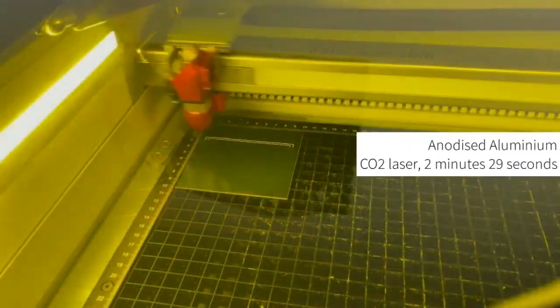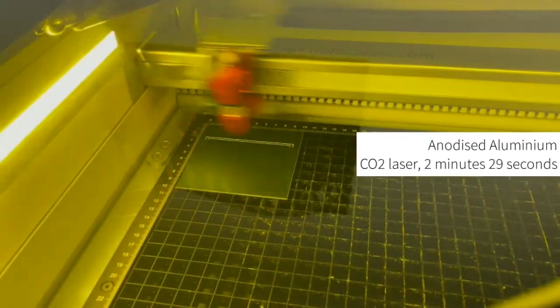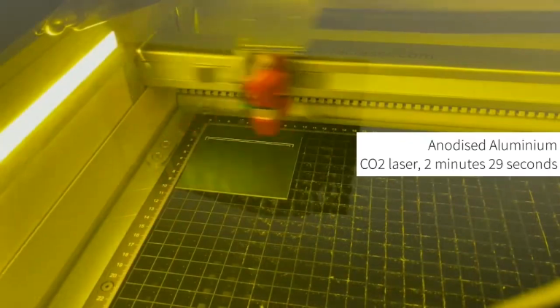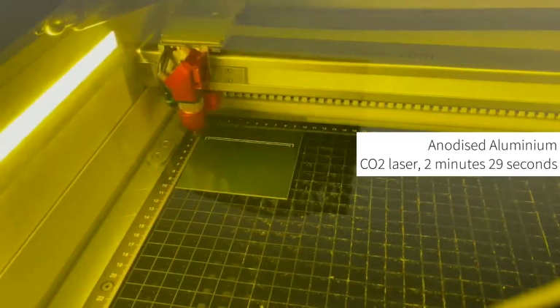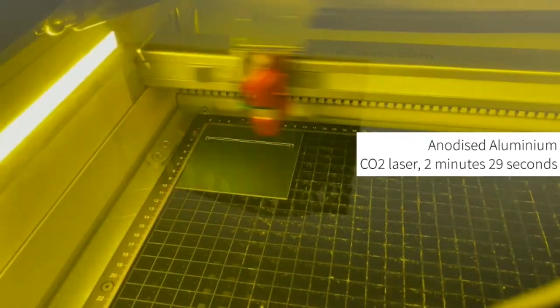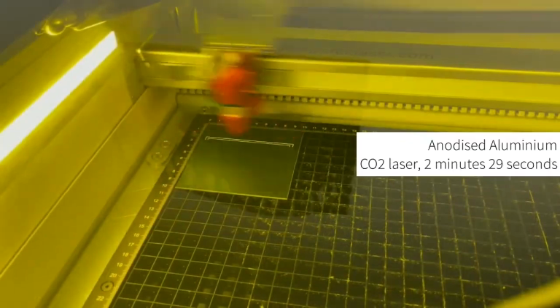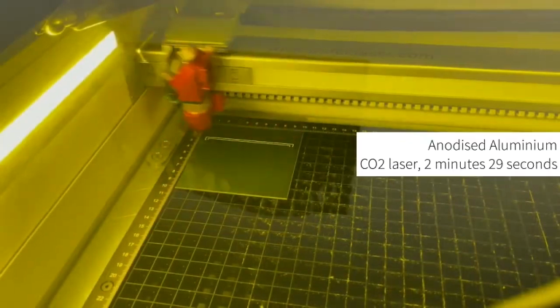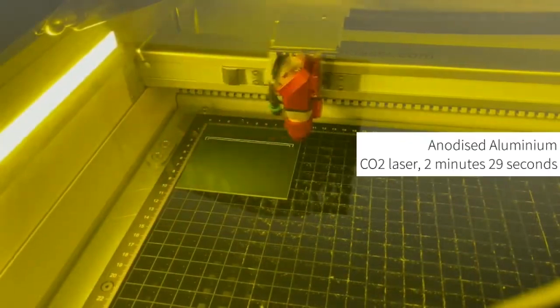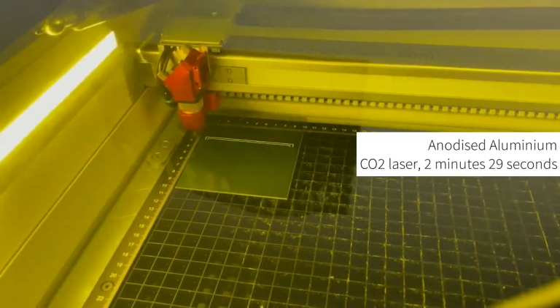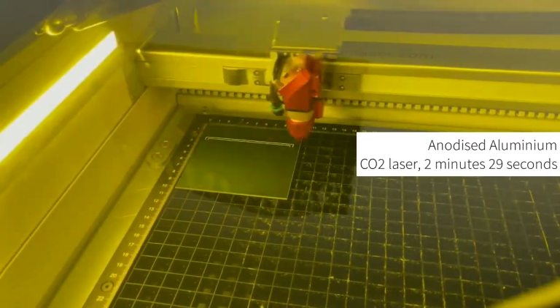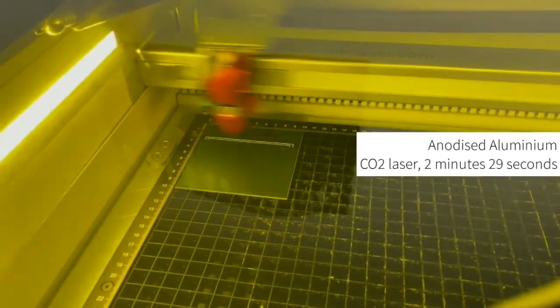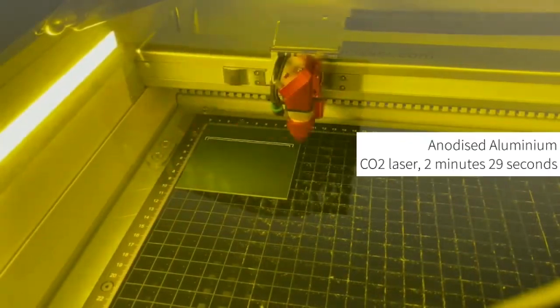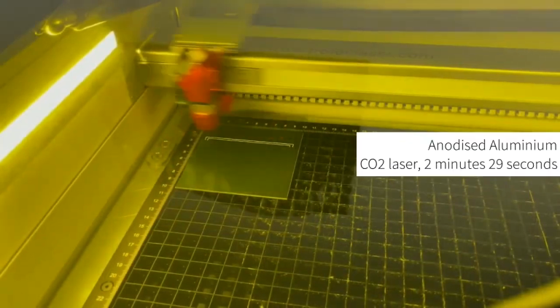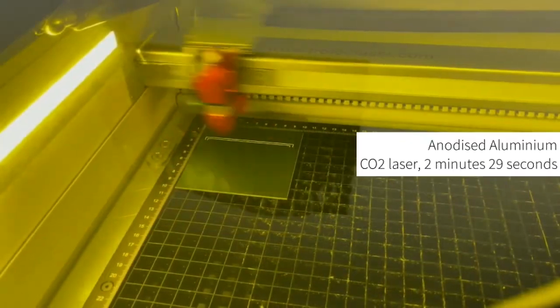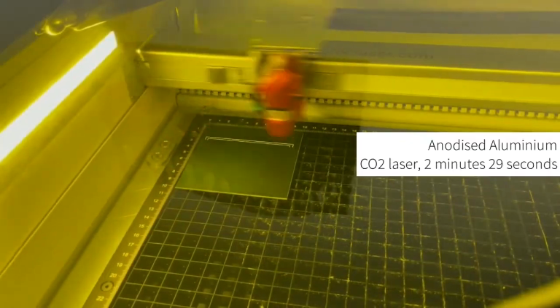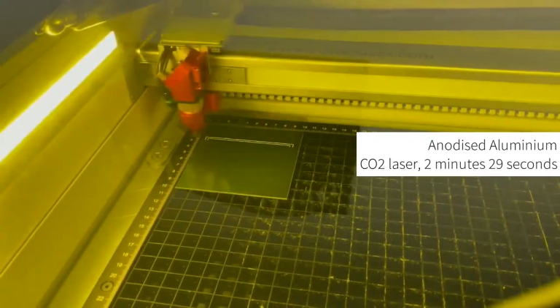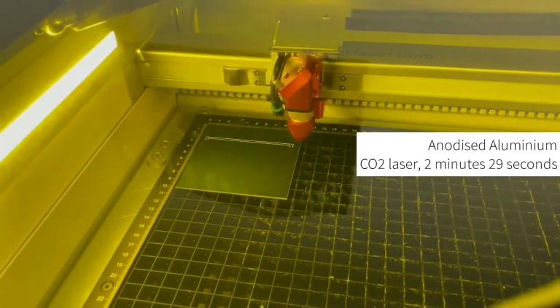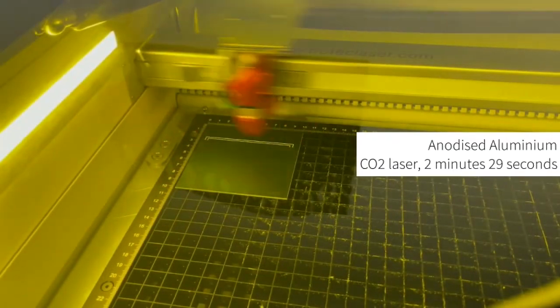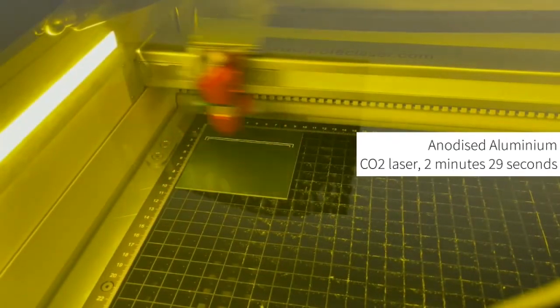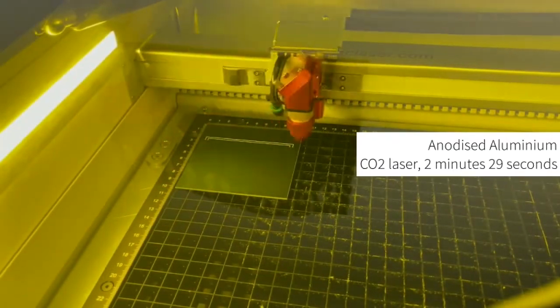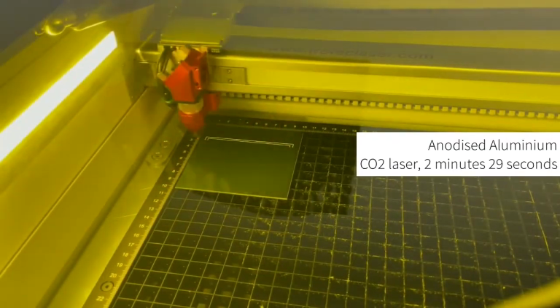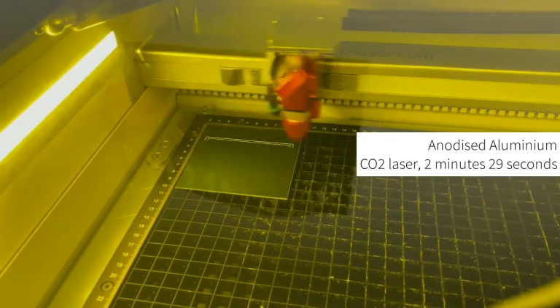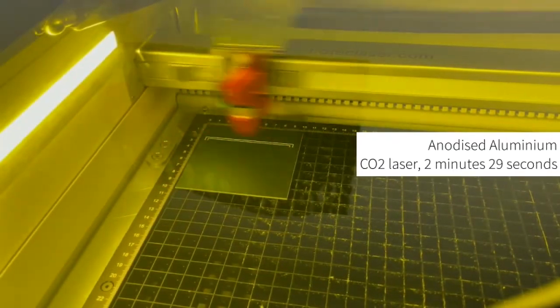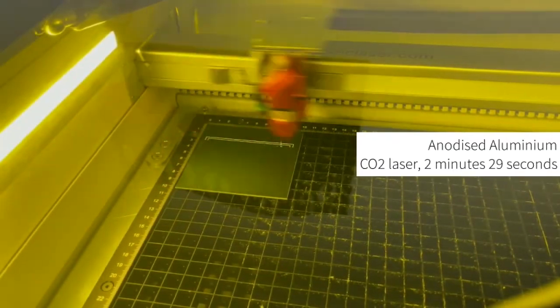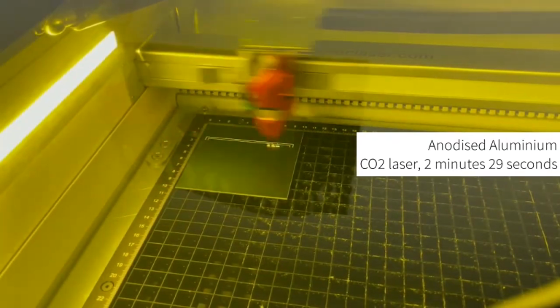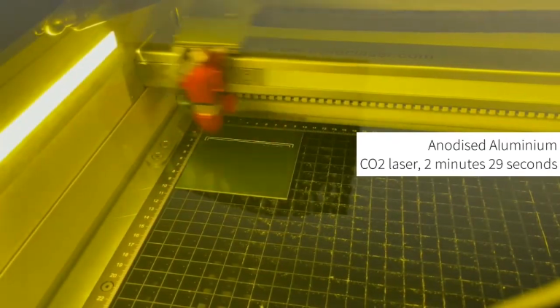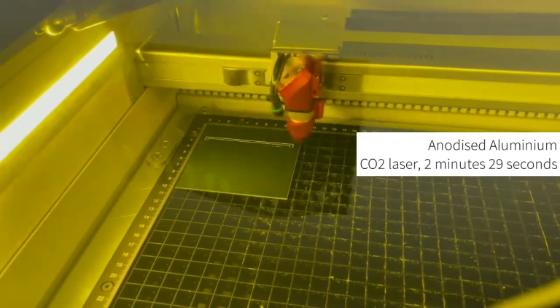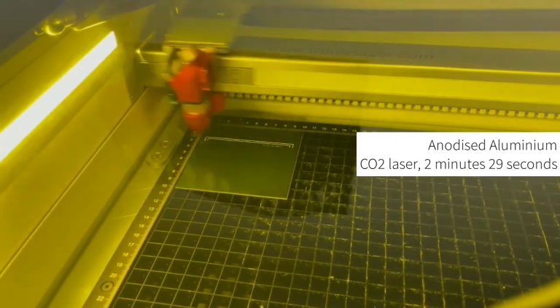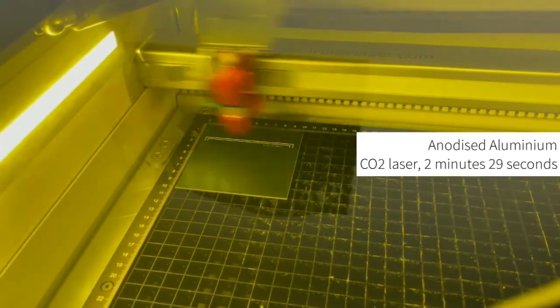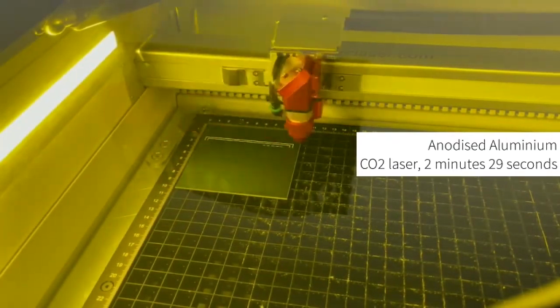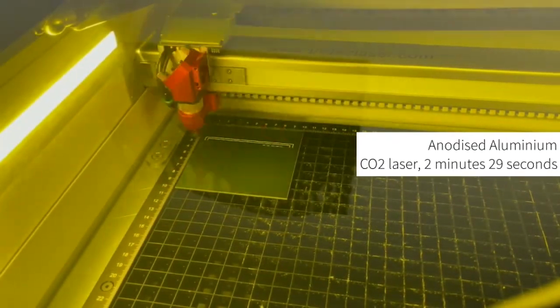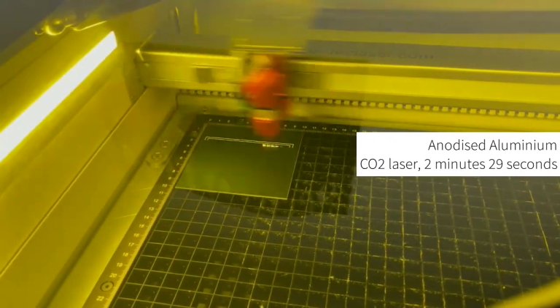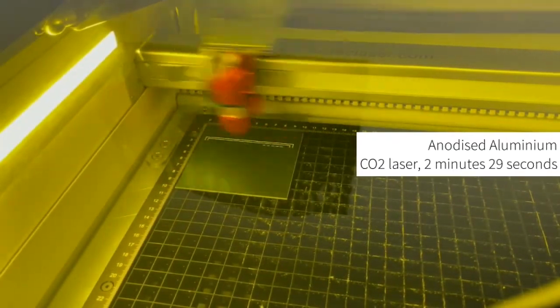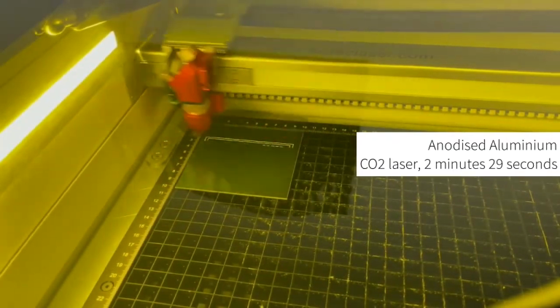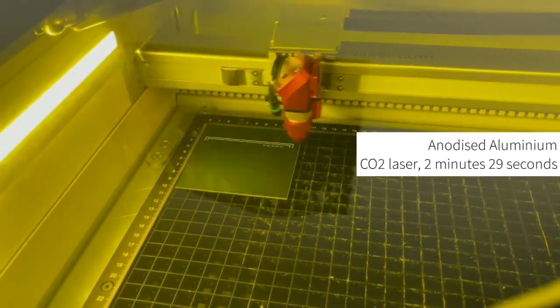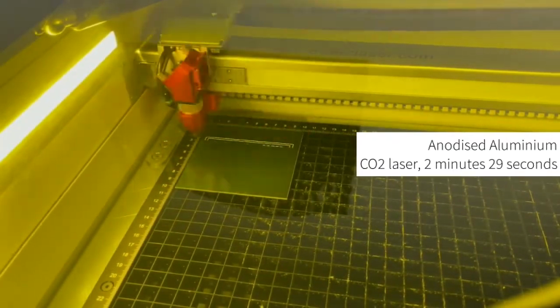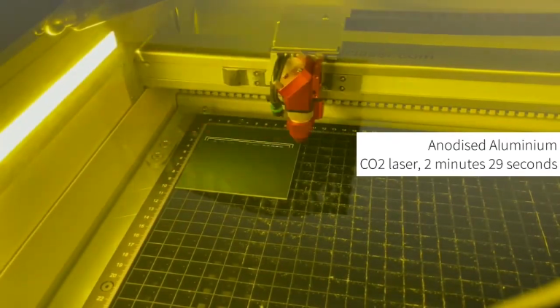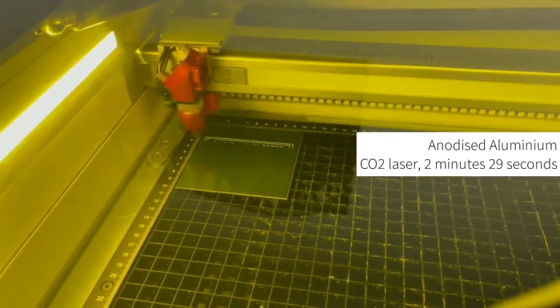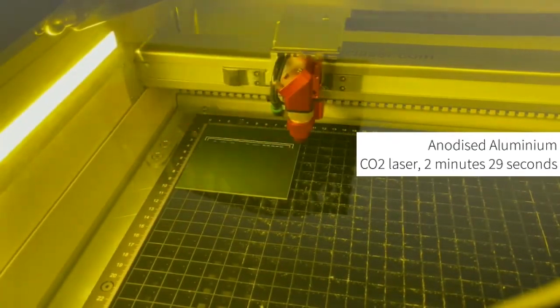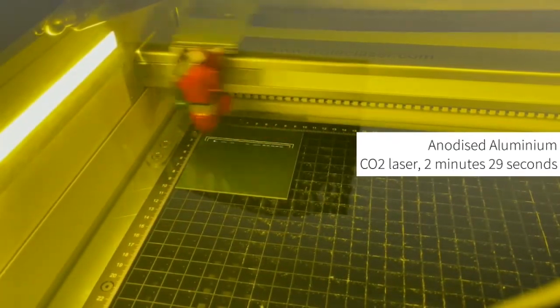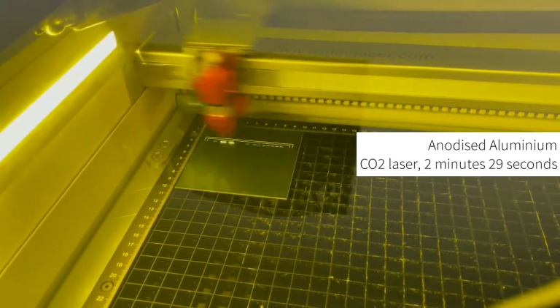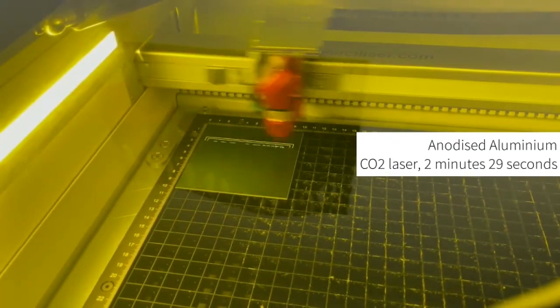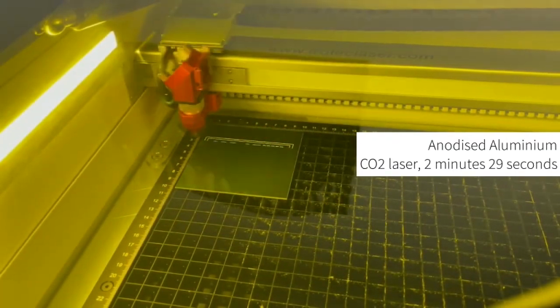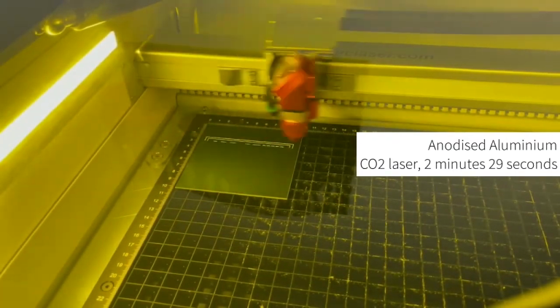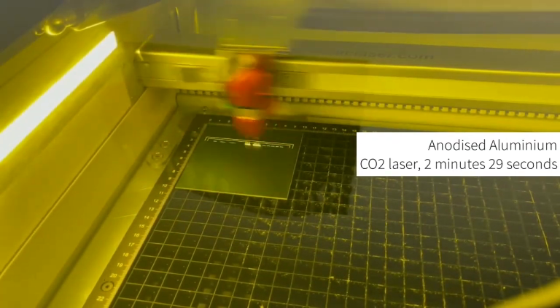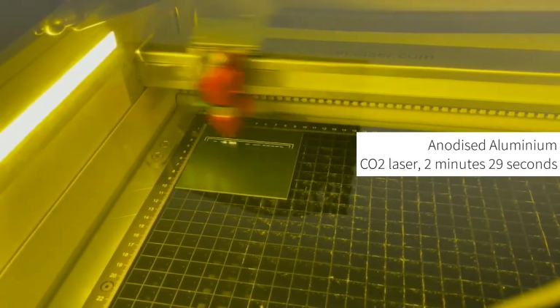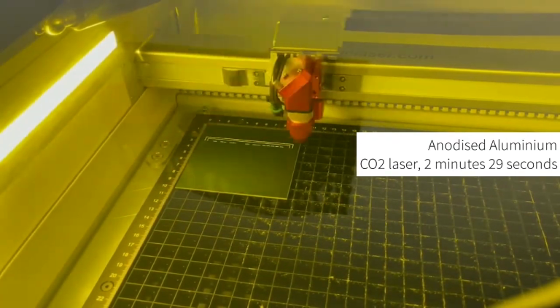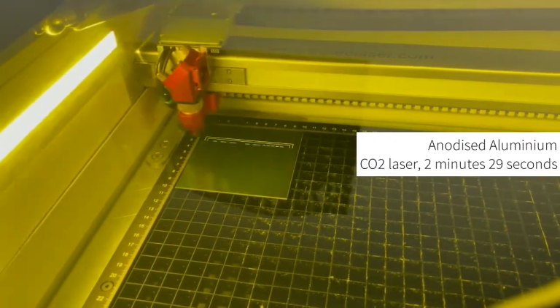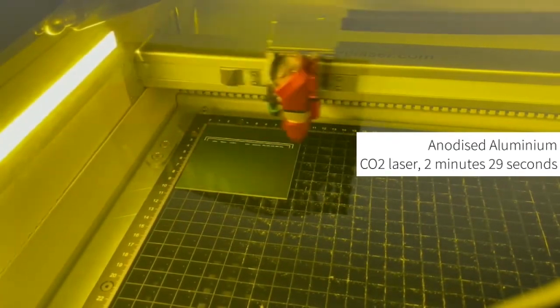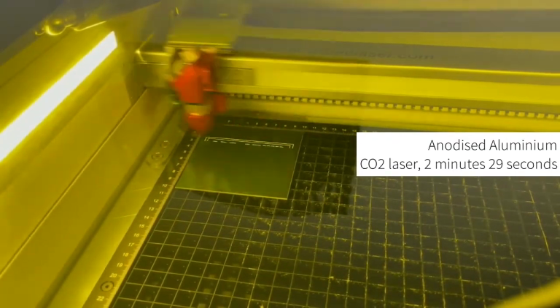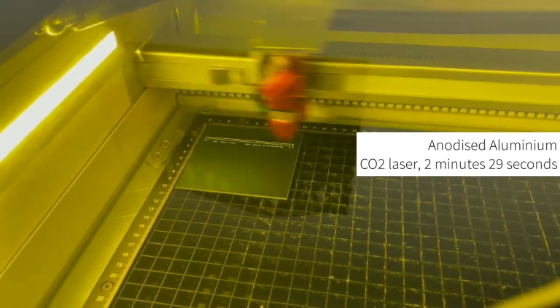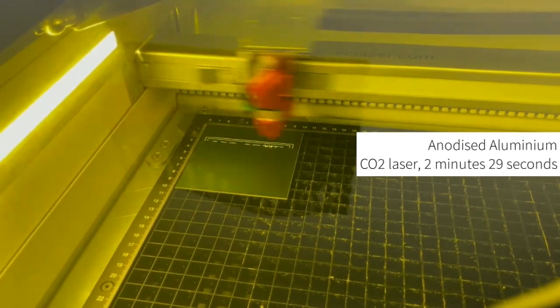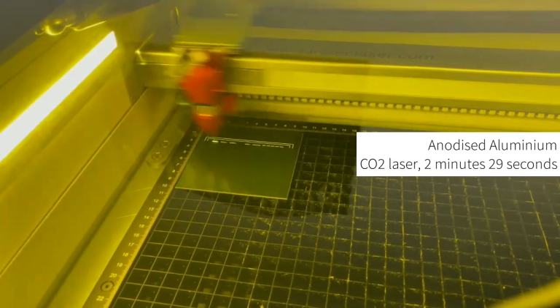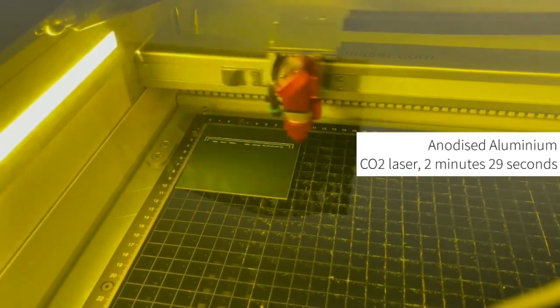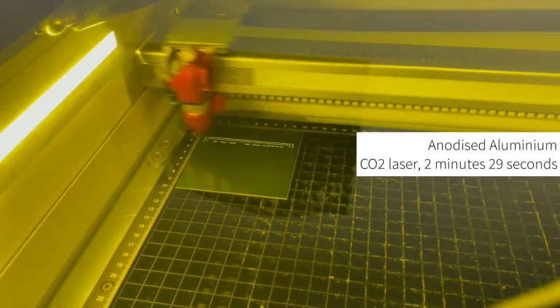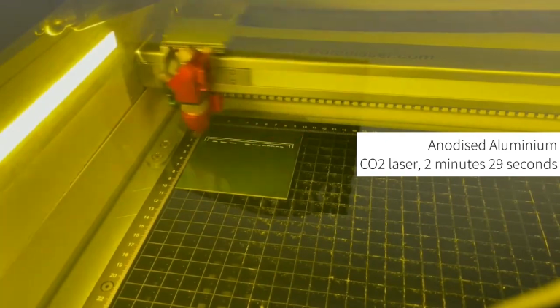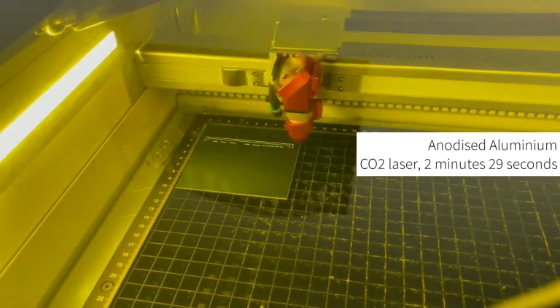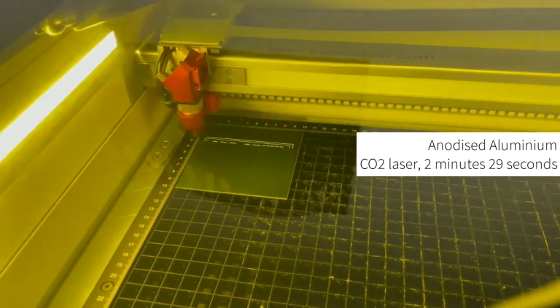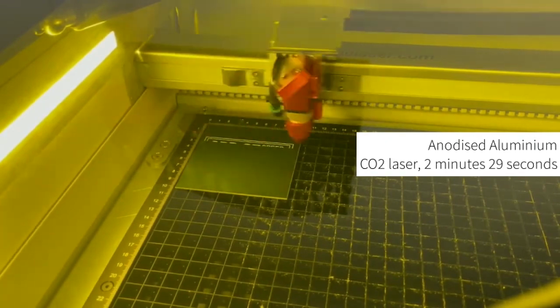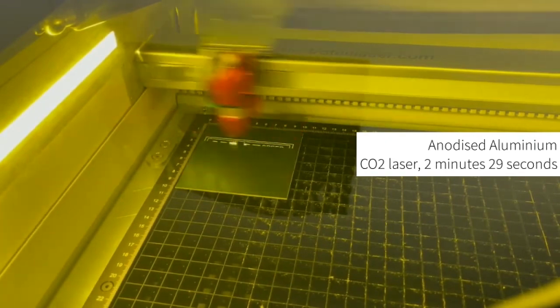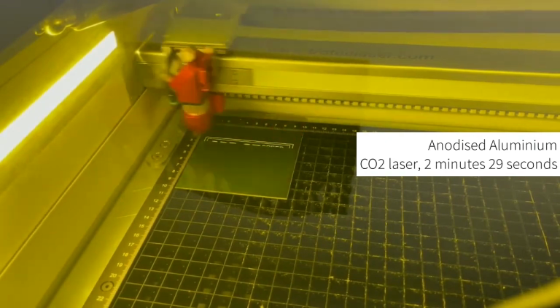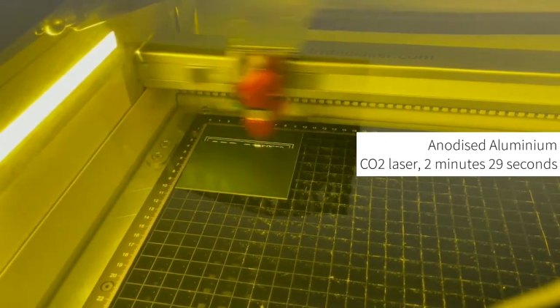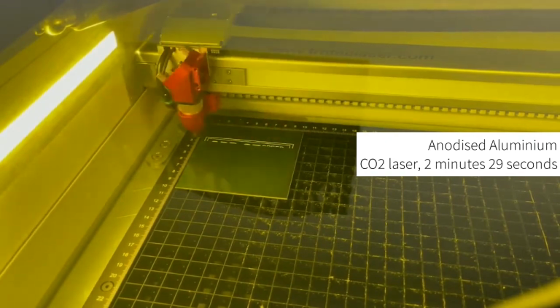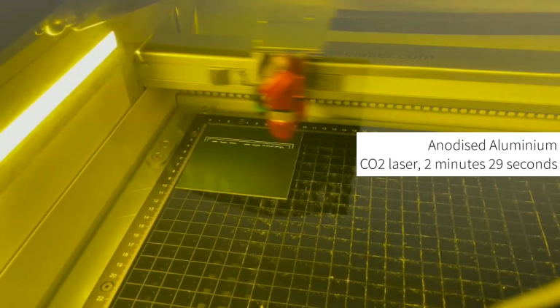We are going to run the same file on a piece of anodized aluminium. As this is a coated metal, we can again use a CO2 laser.